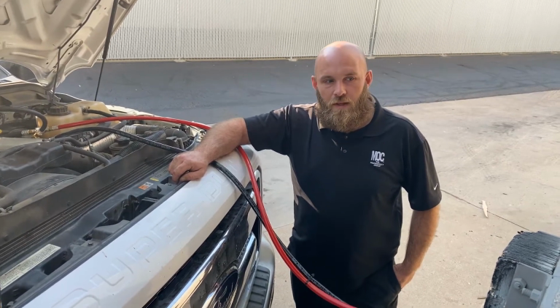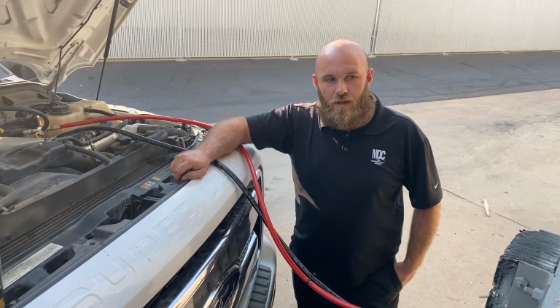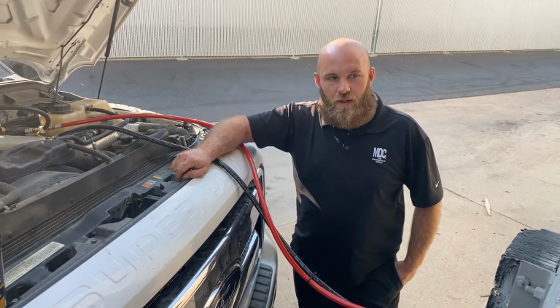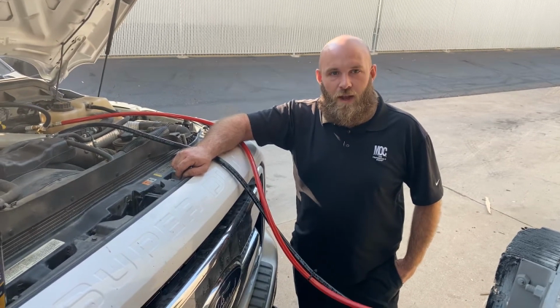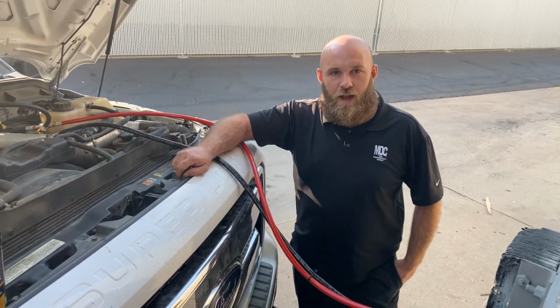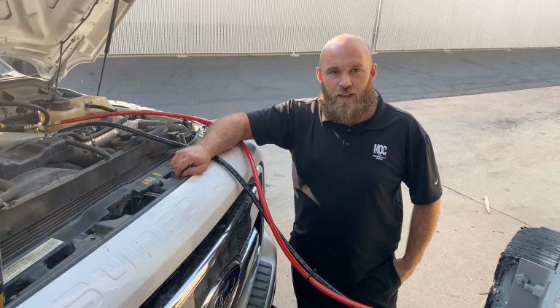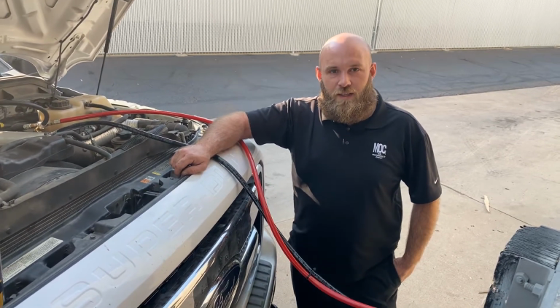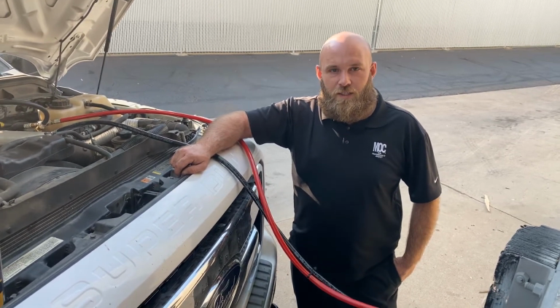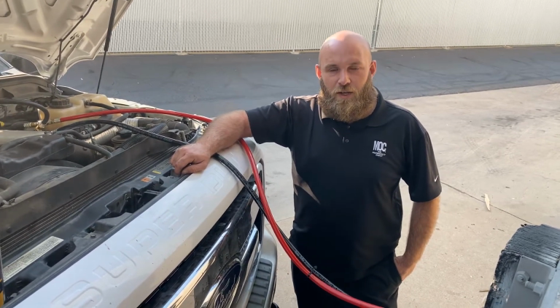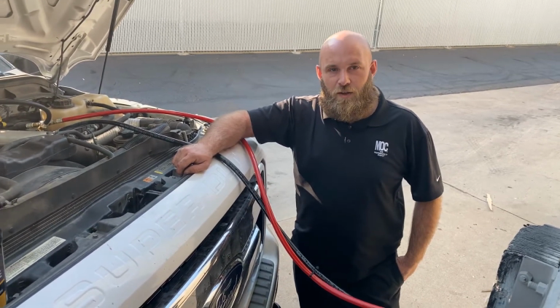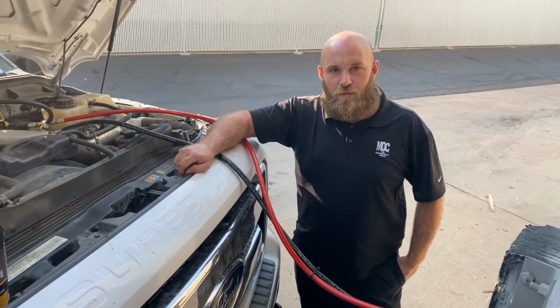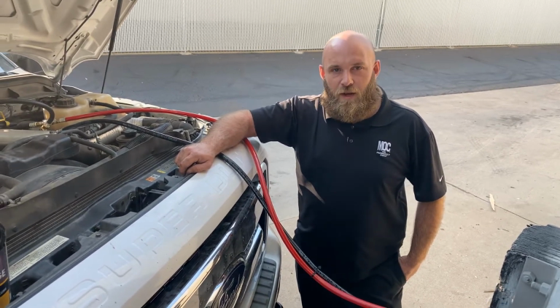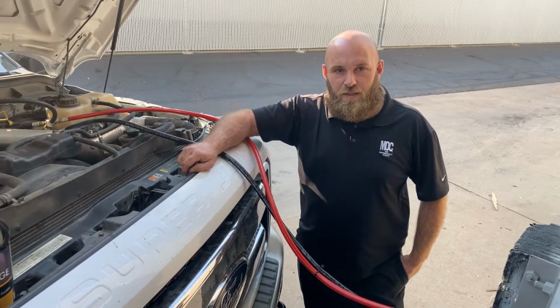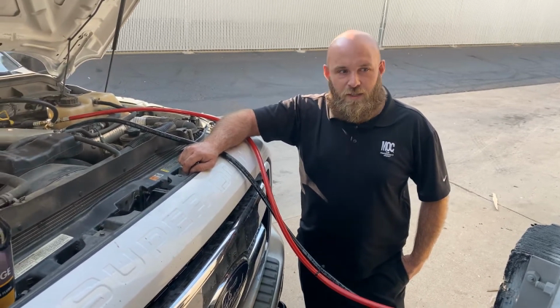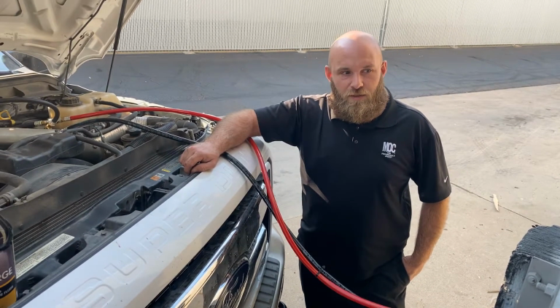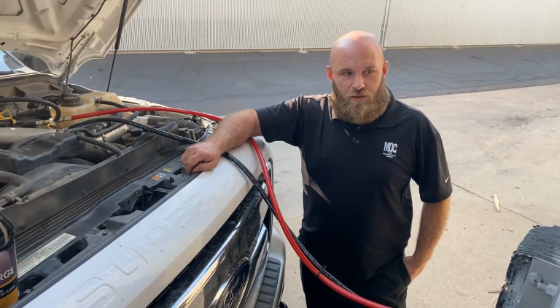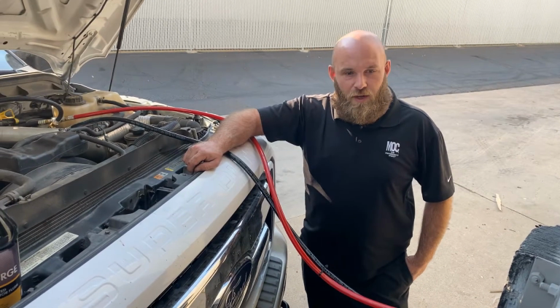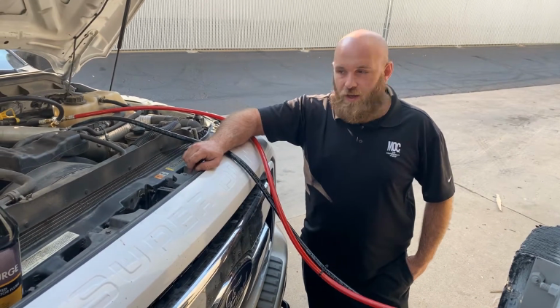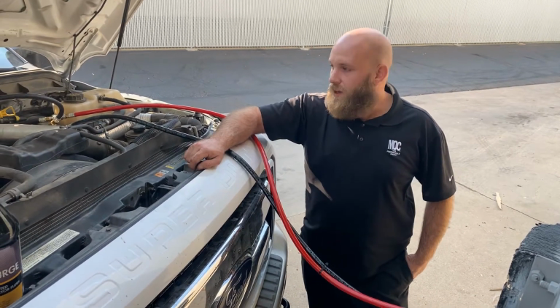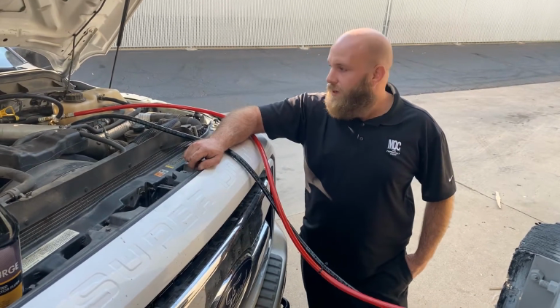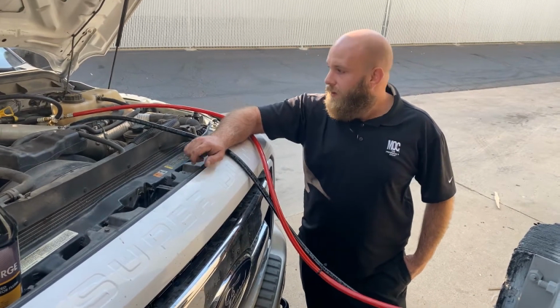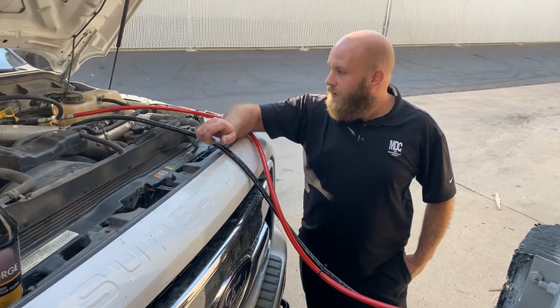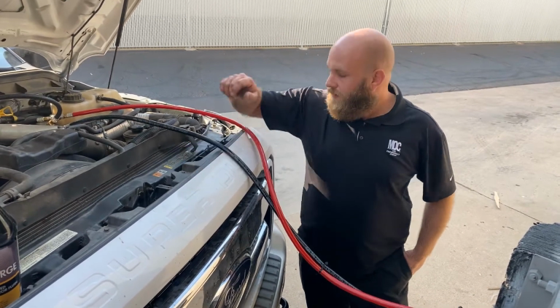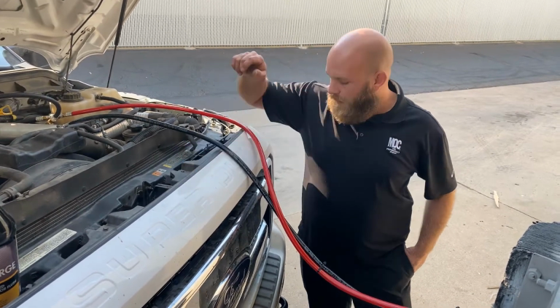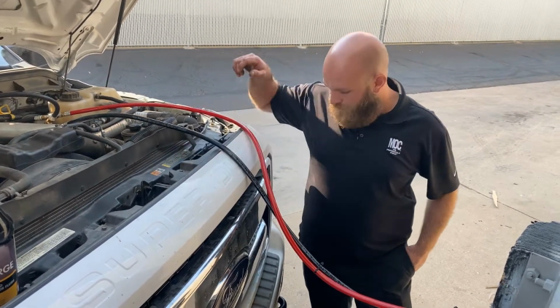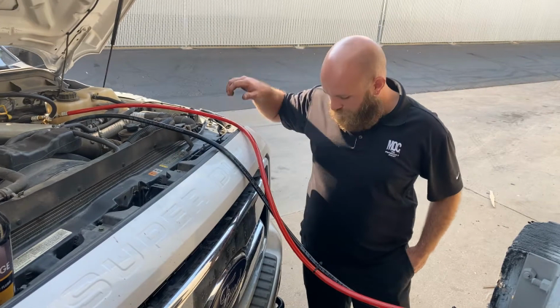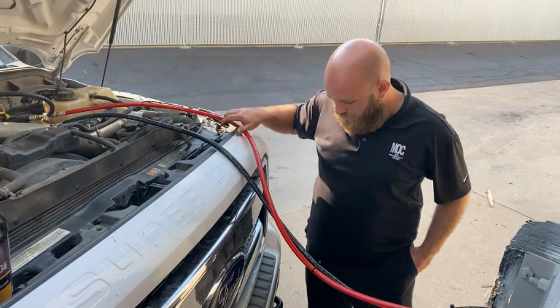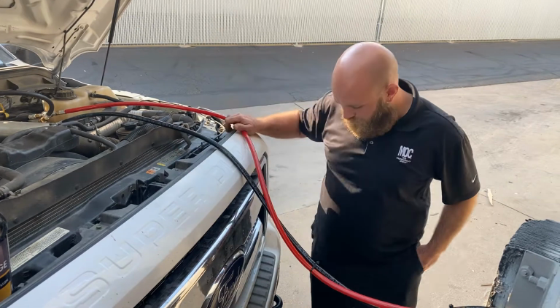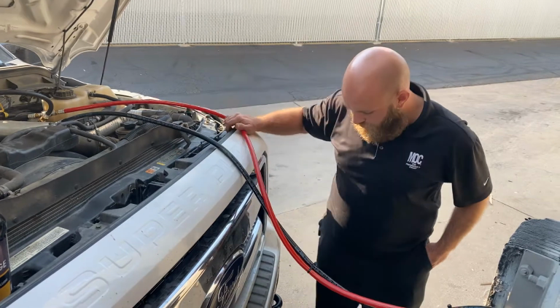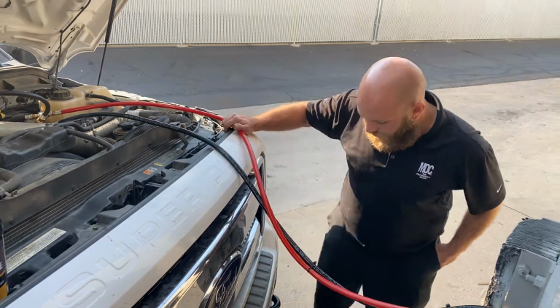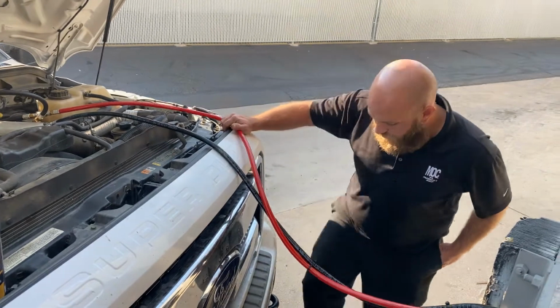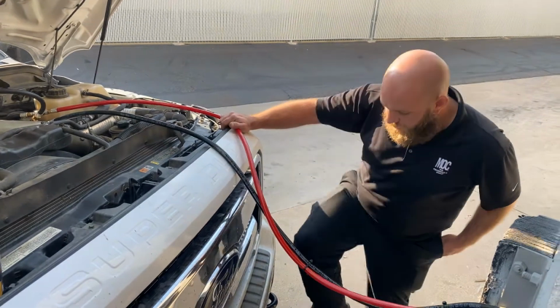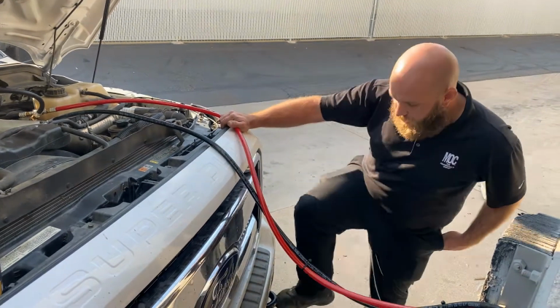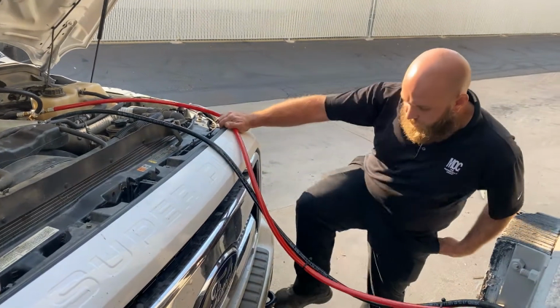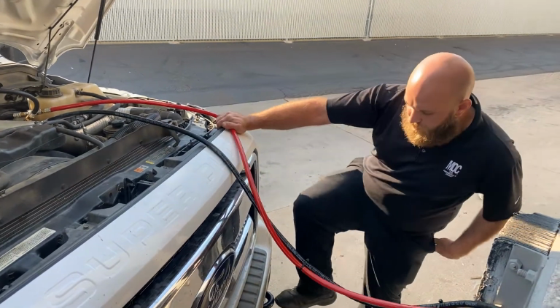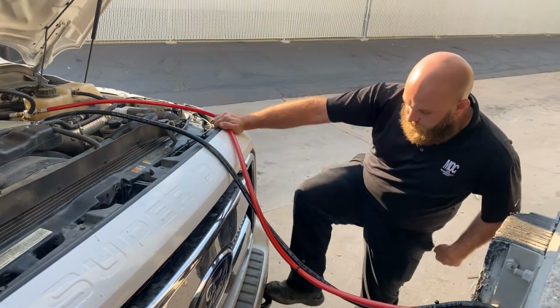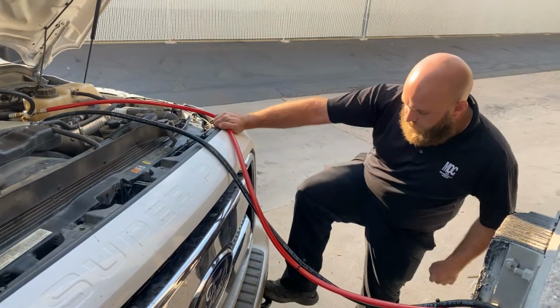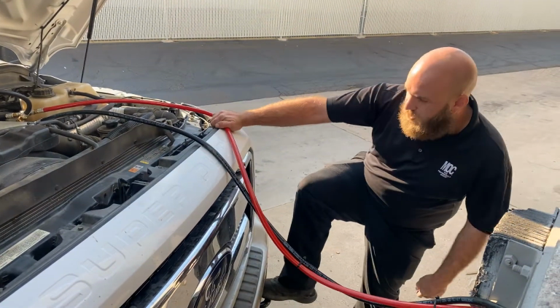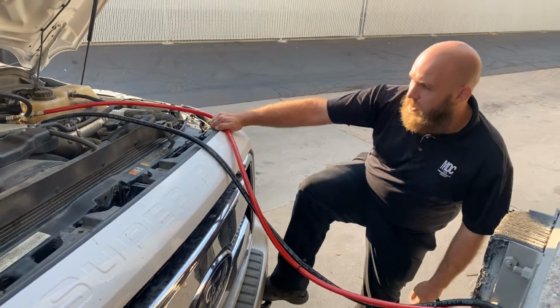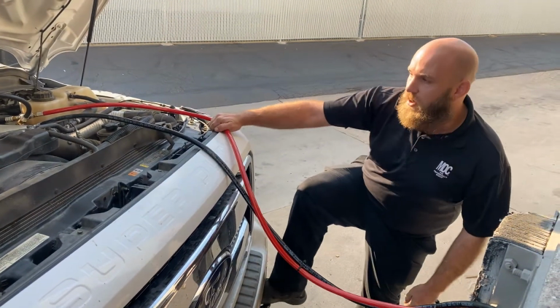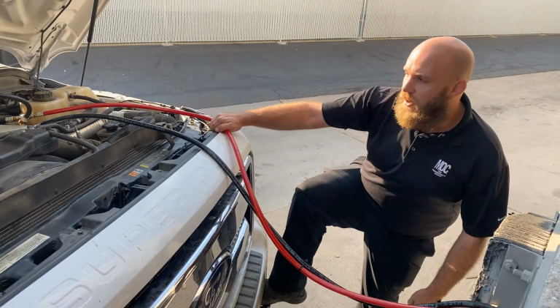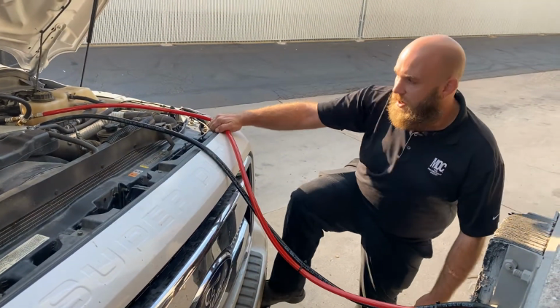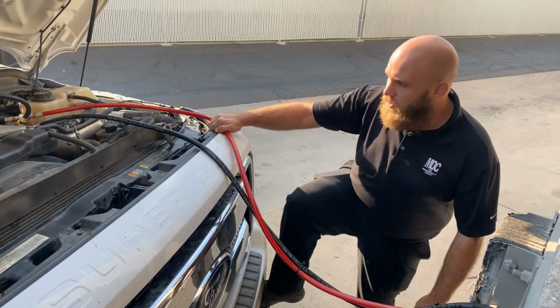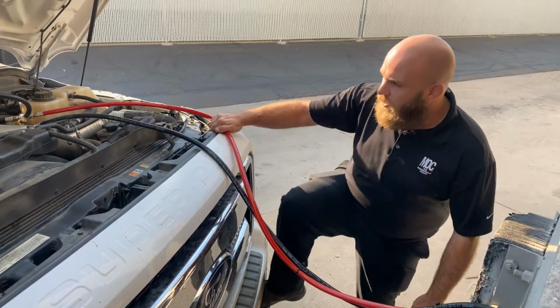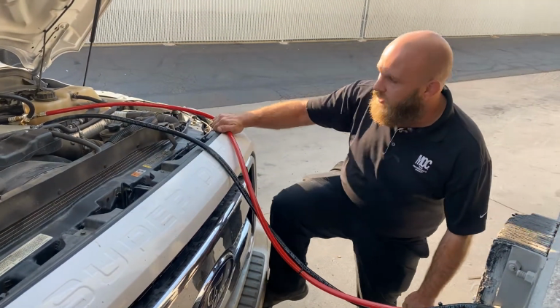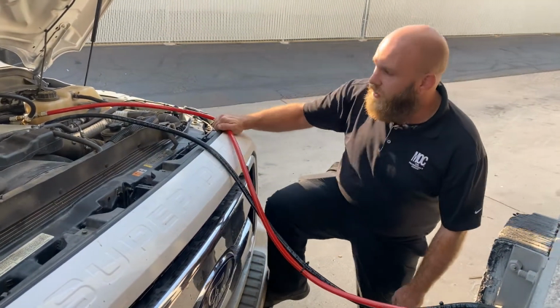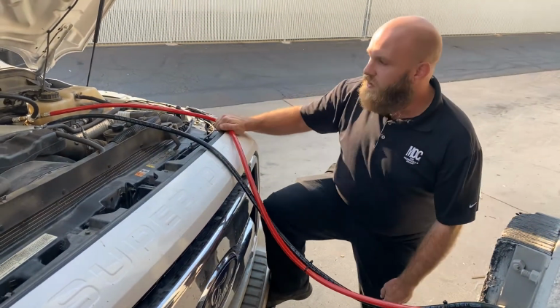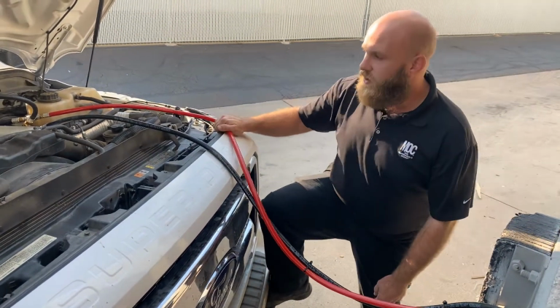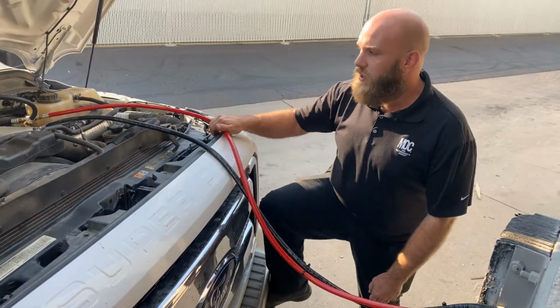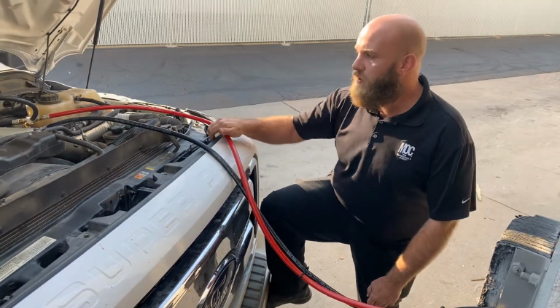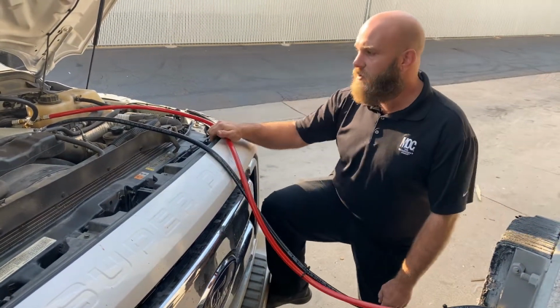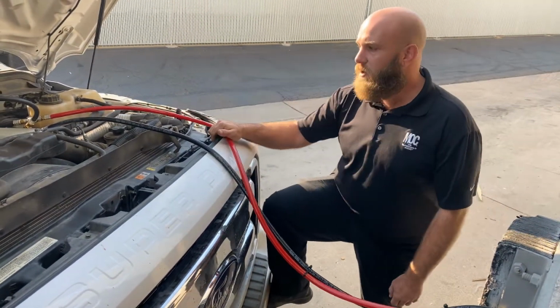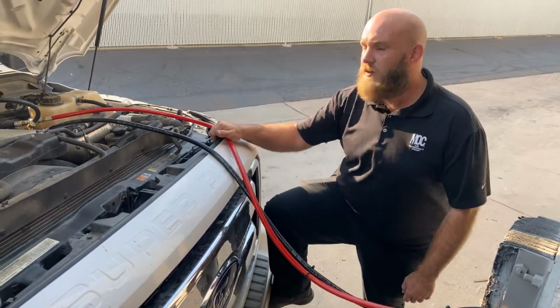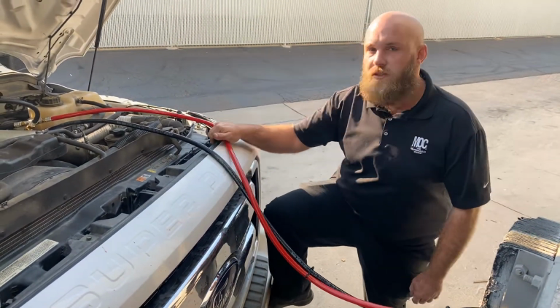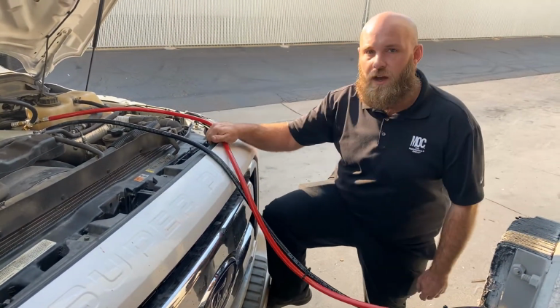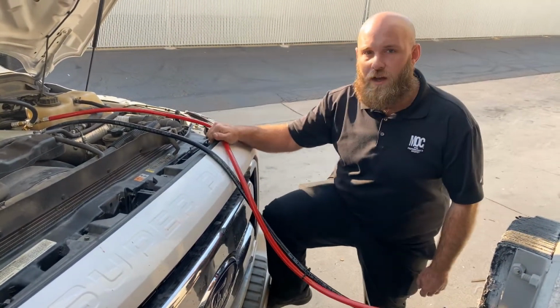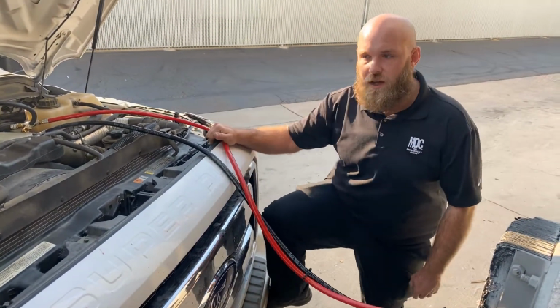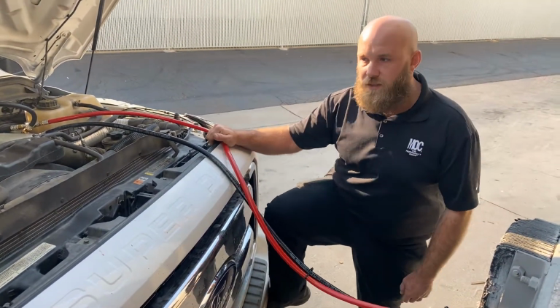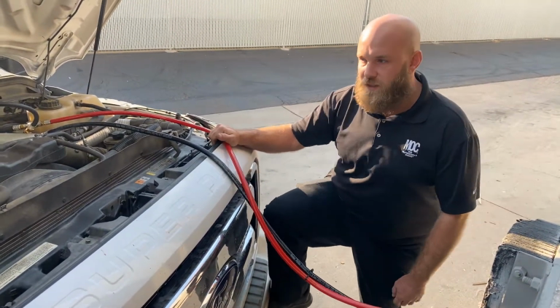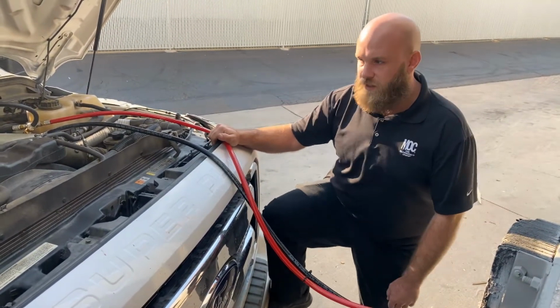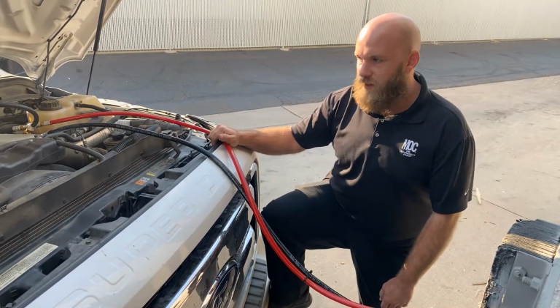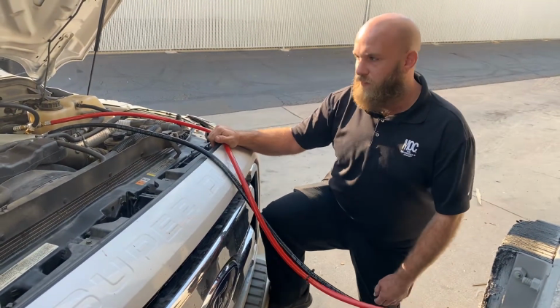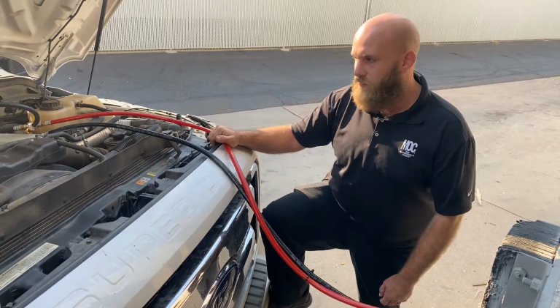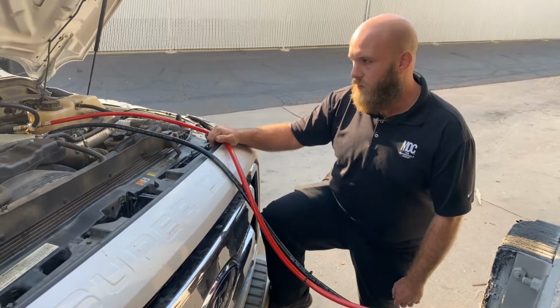Hi, this is Joe with Mott Central. I came to y'all today to show y'all how to do a diesel injector service on a 6.7.